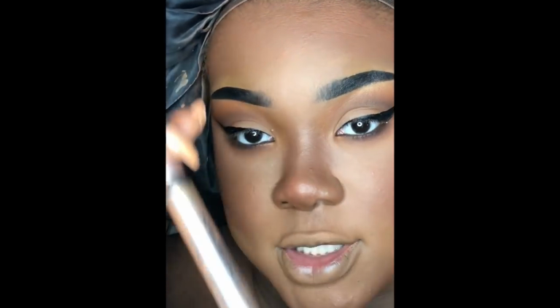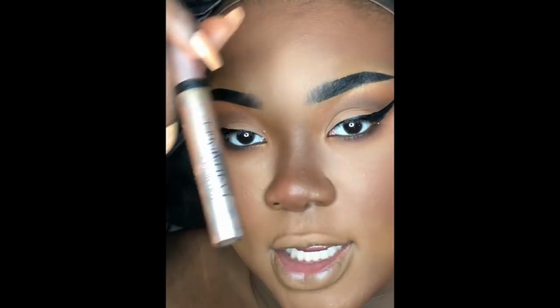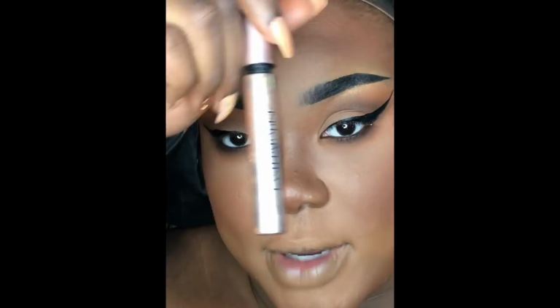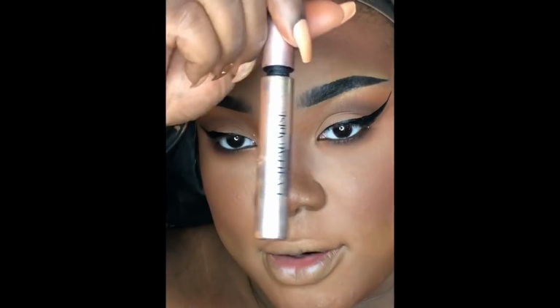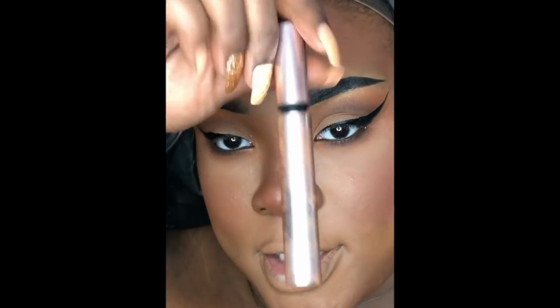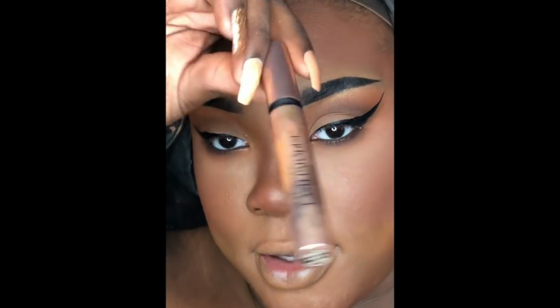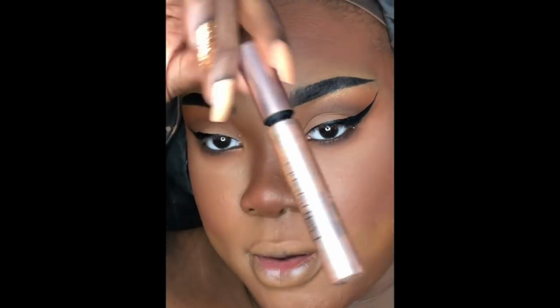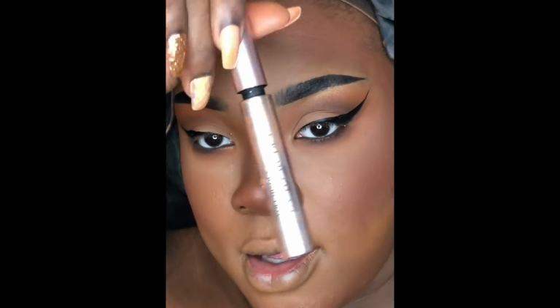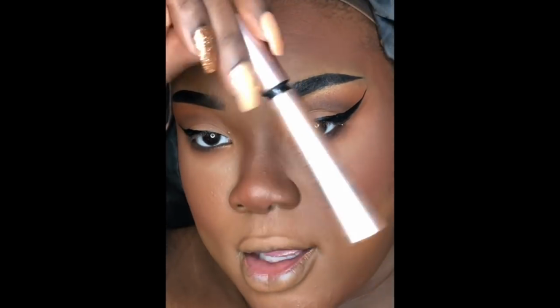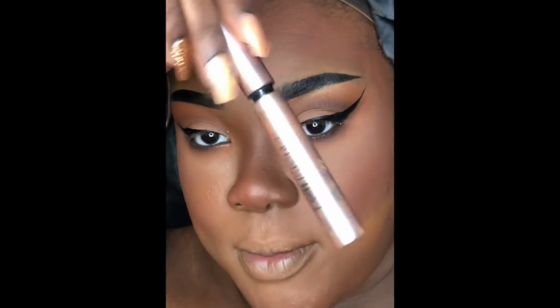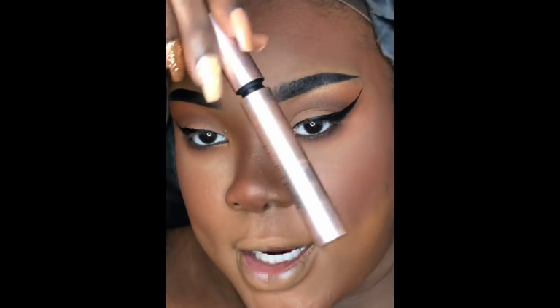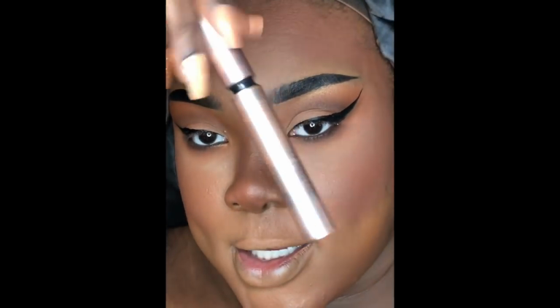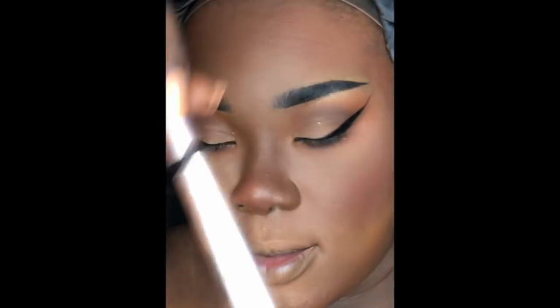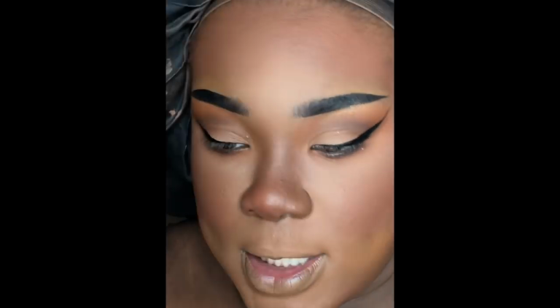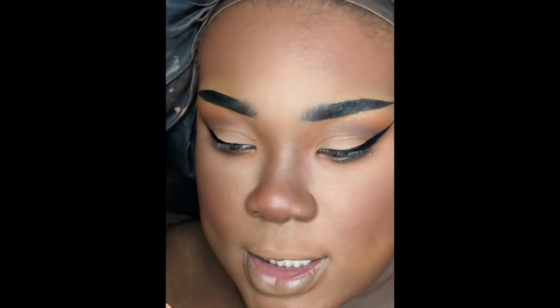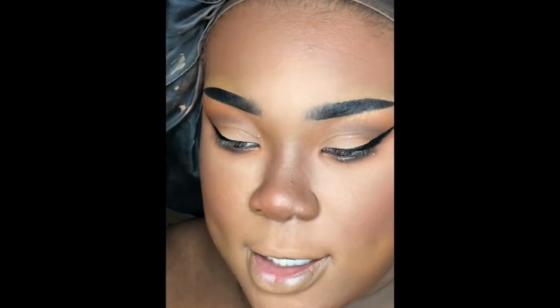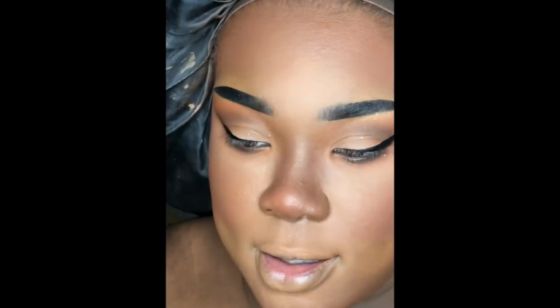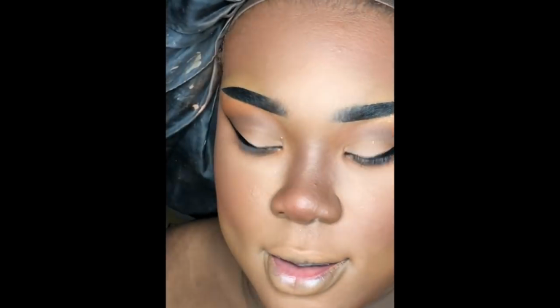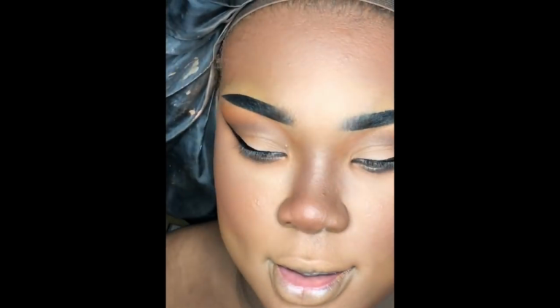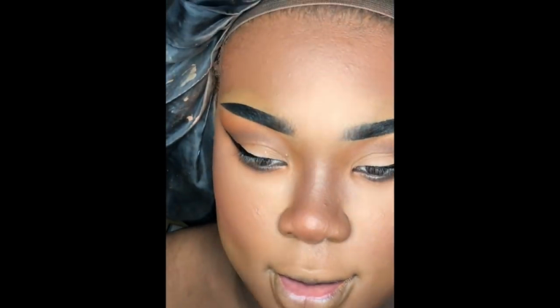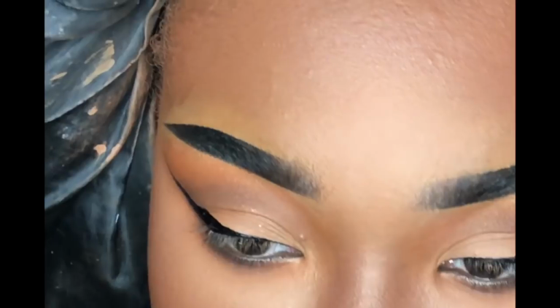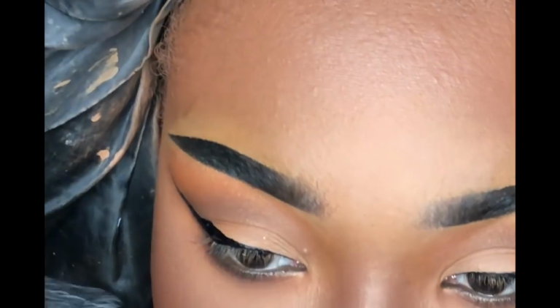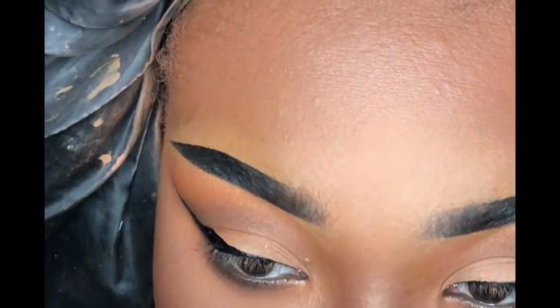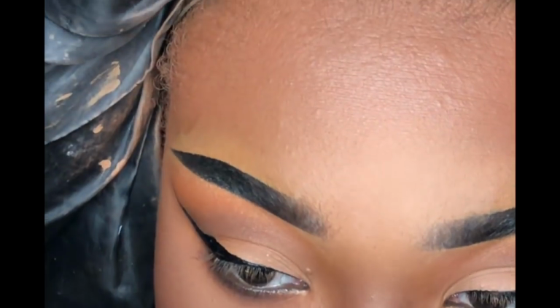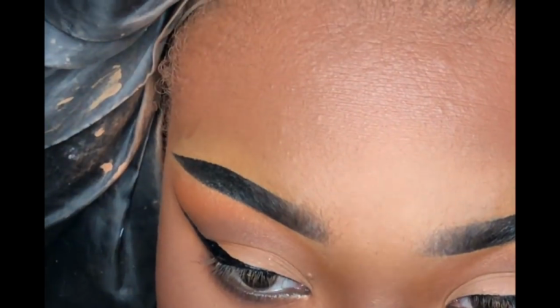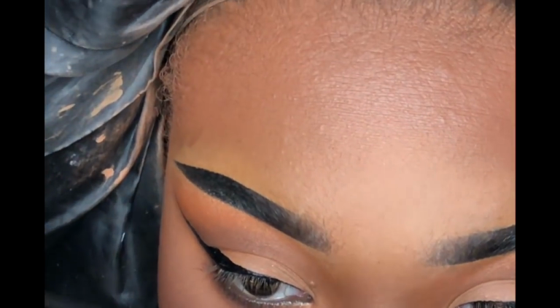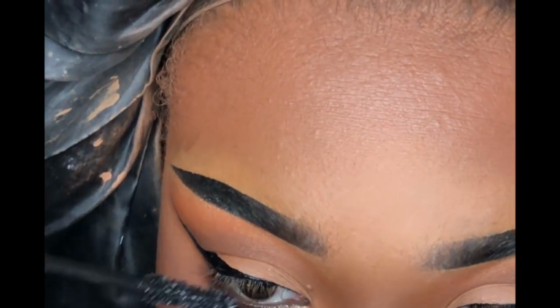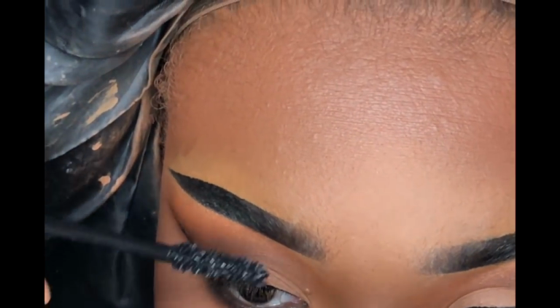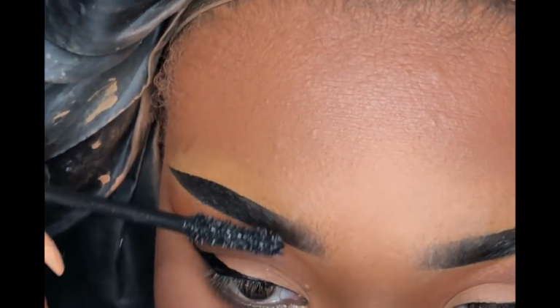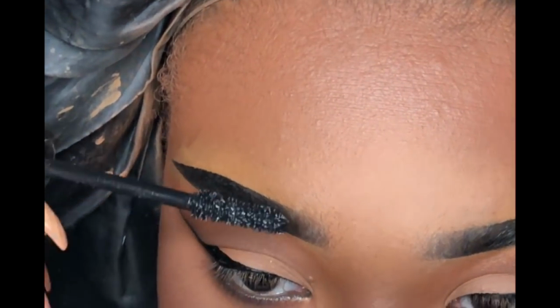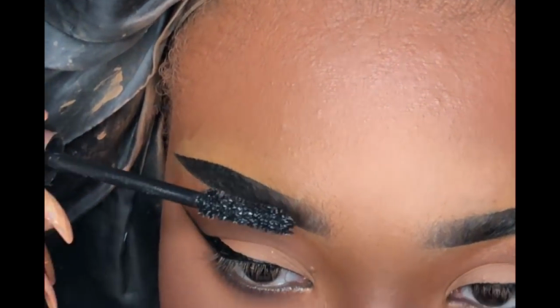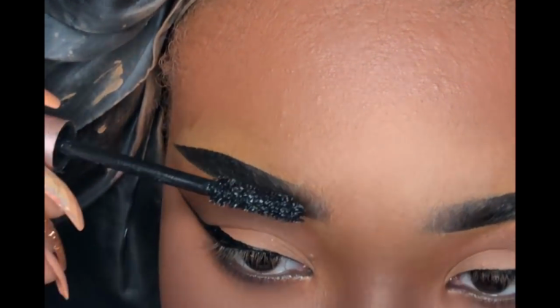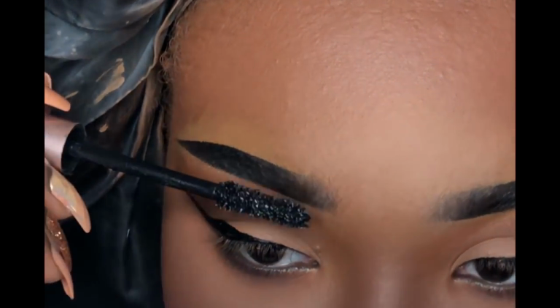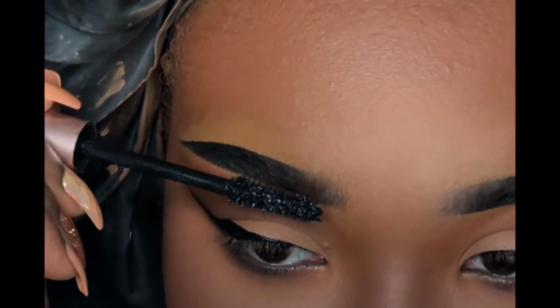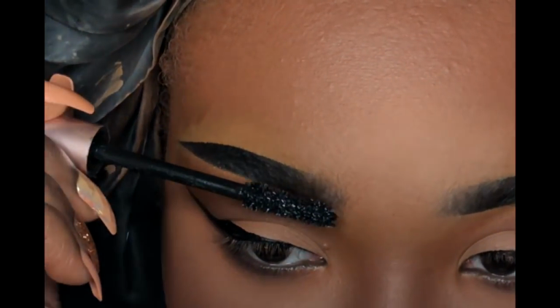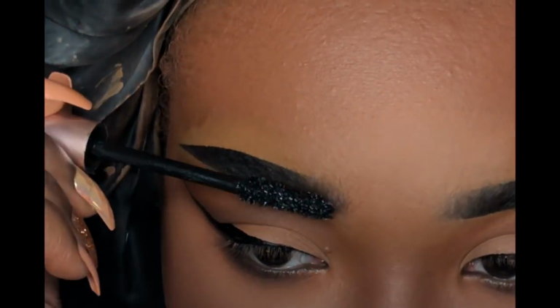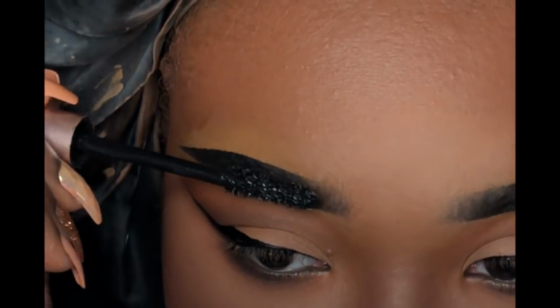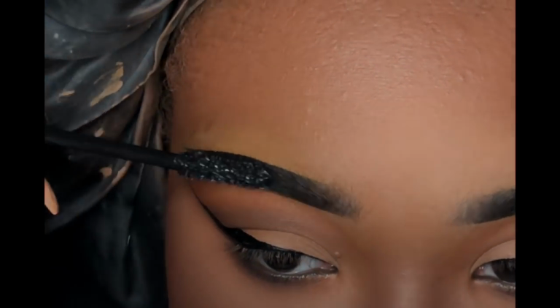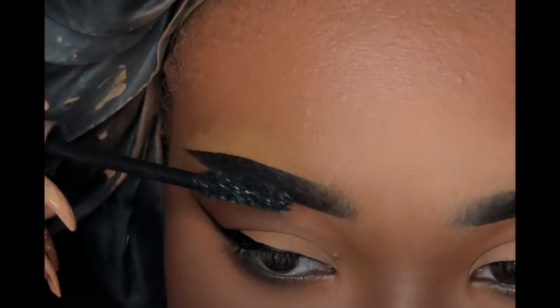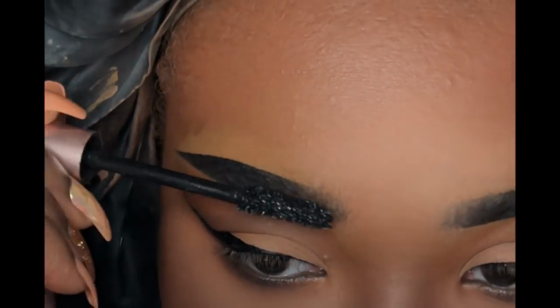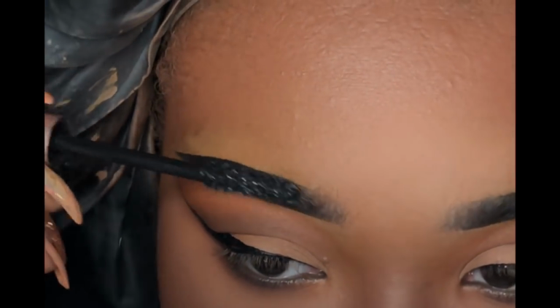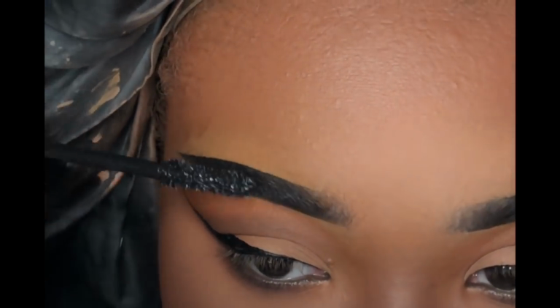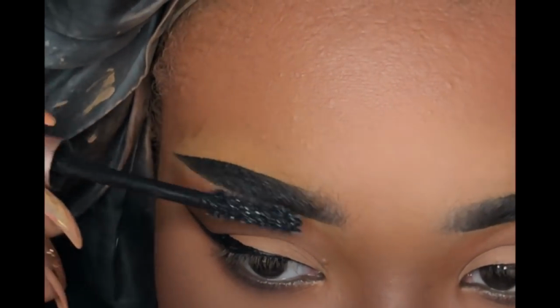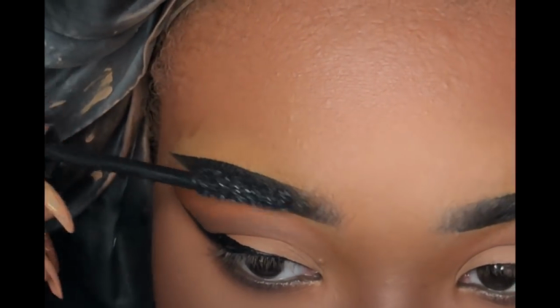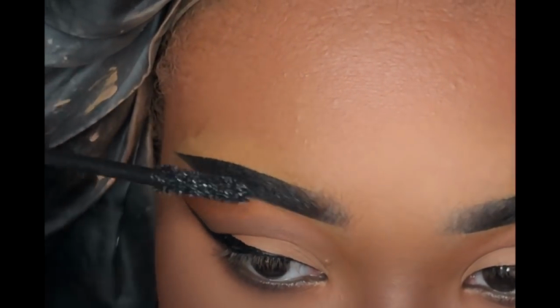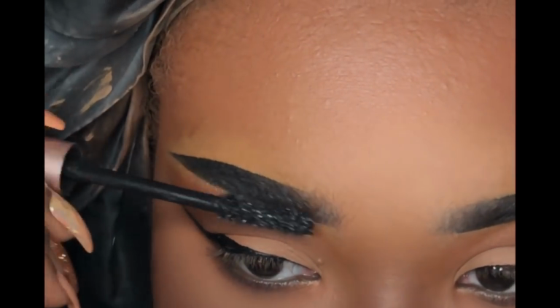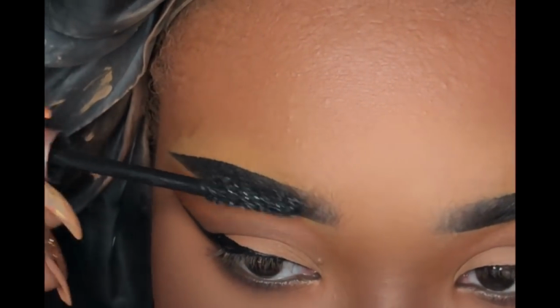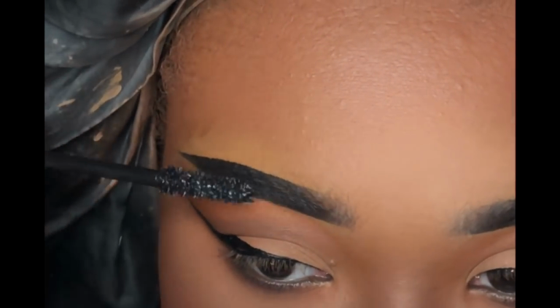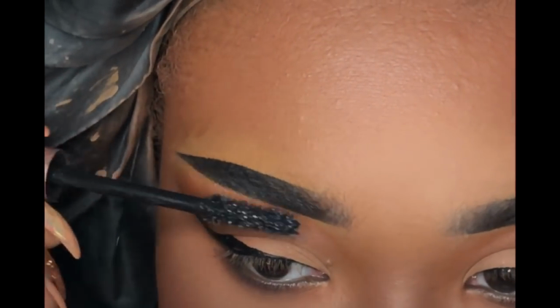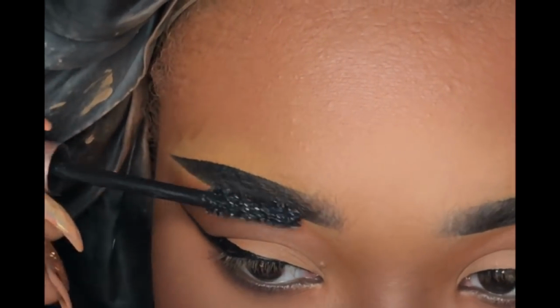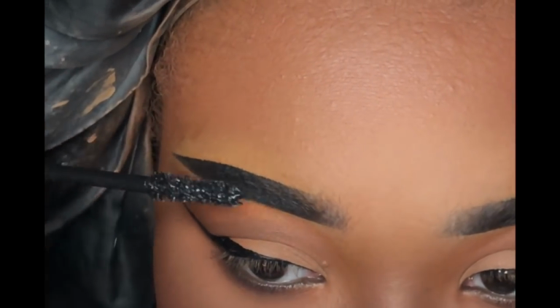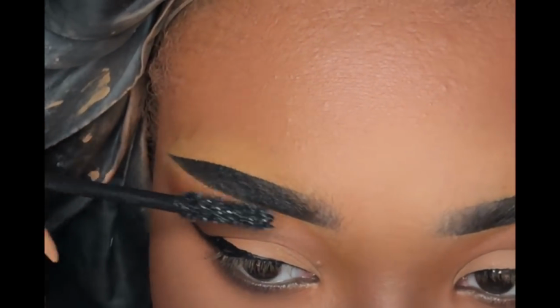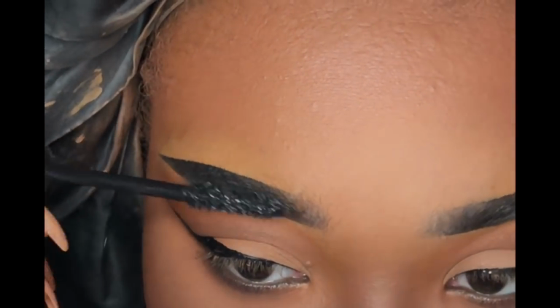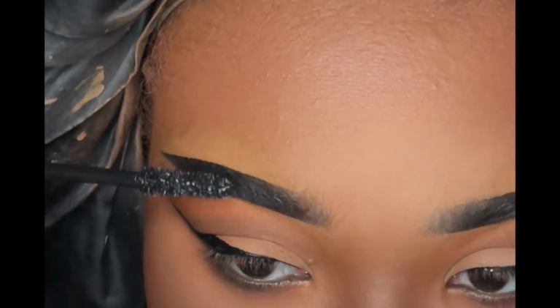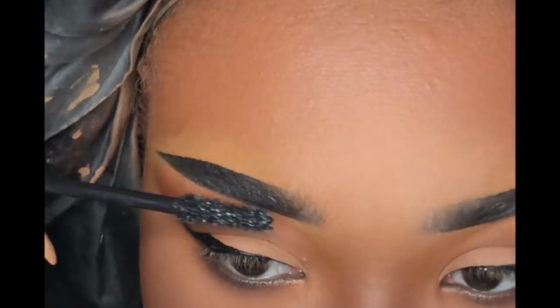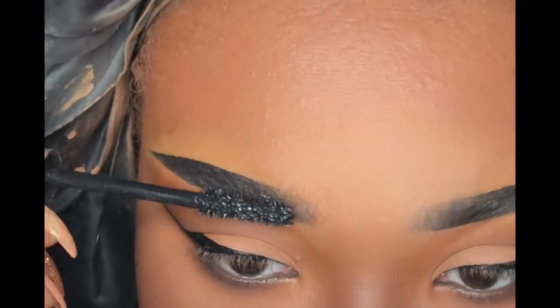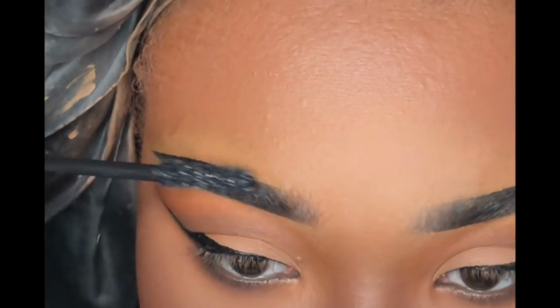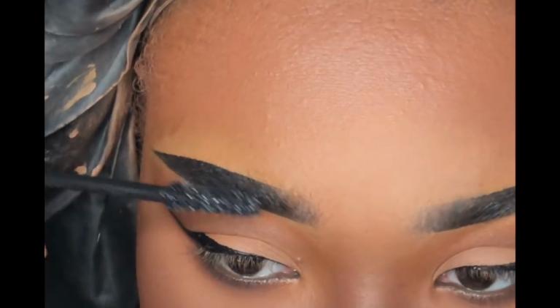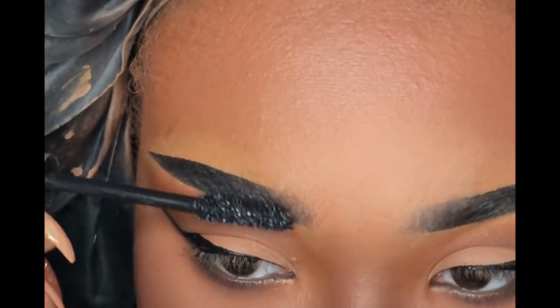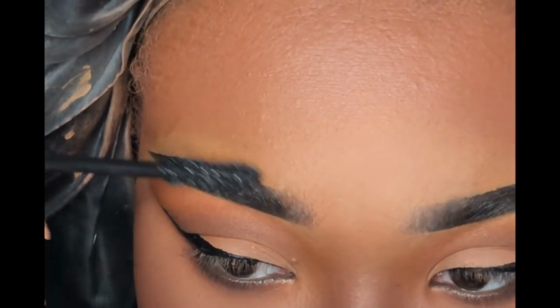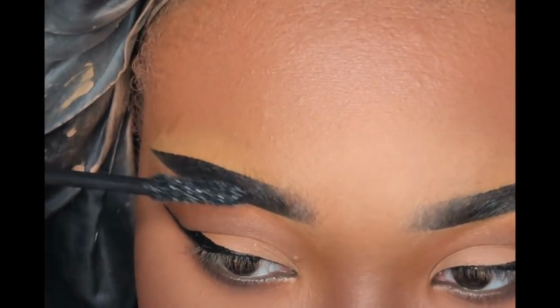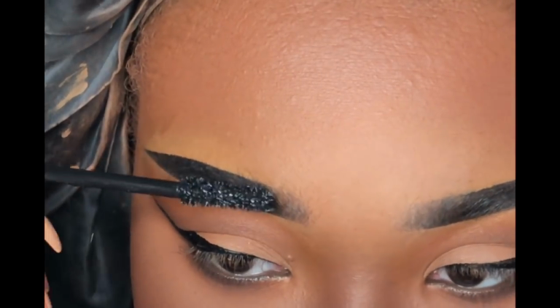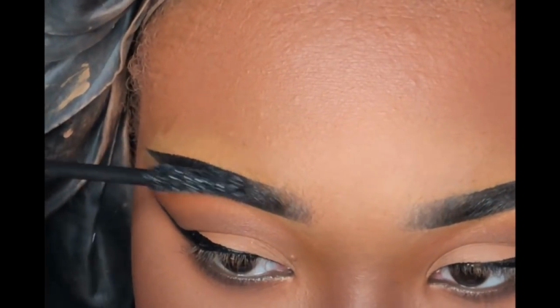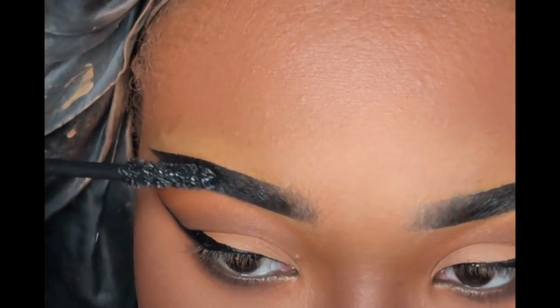I'm taking my L'Oreal Paris mascara, and this is also how I make my brows look a little fuller and hairier.